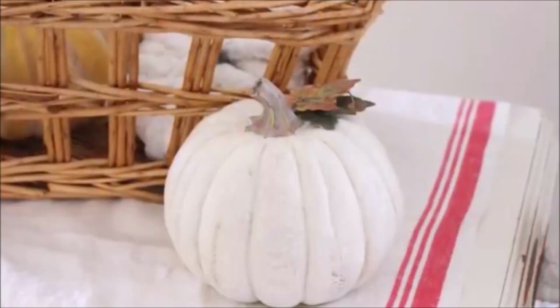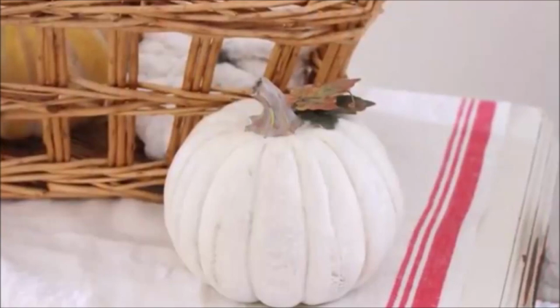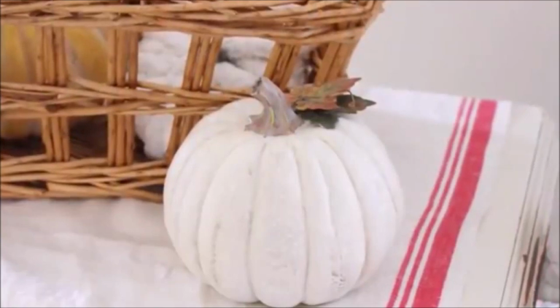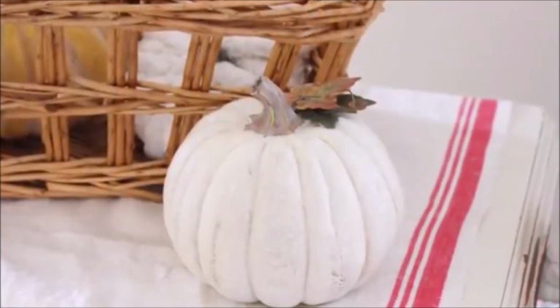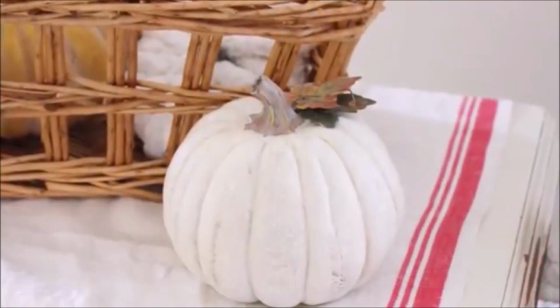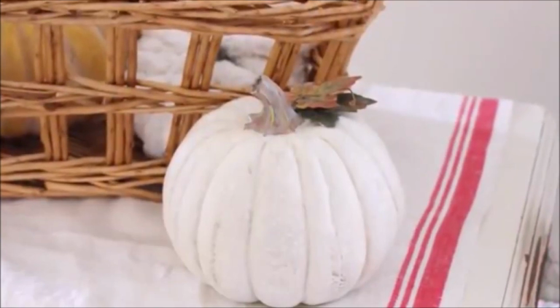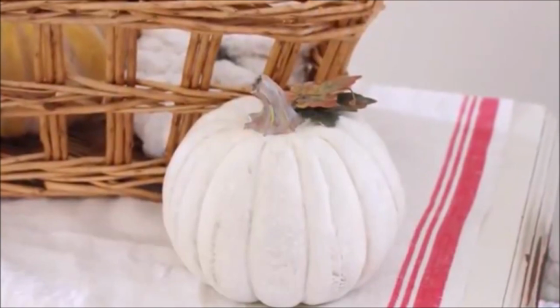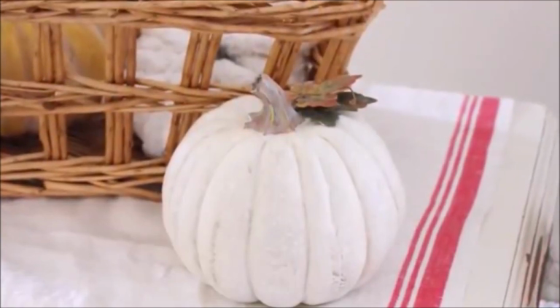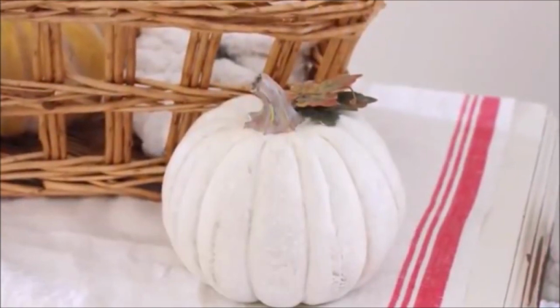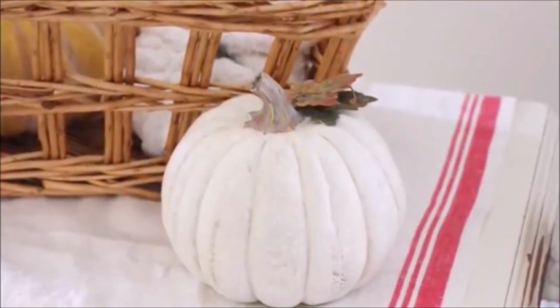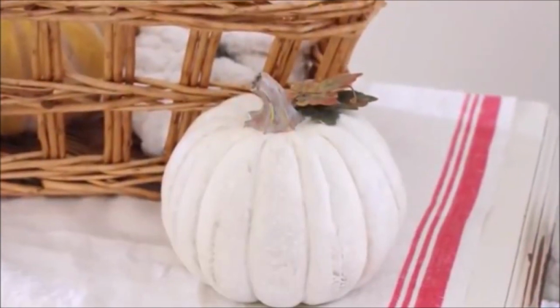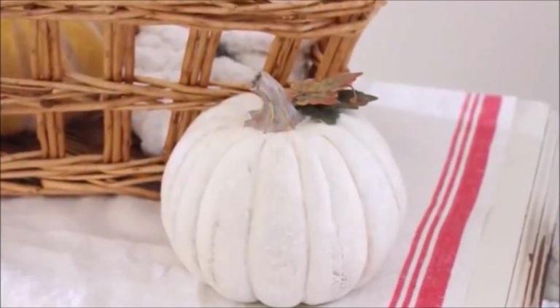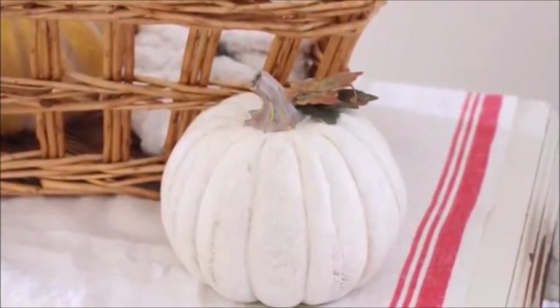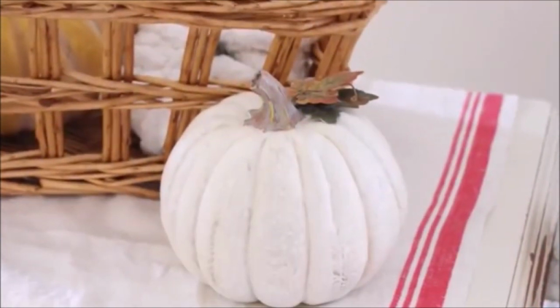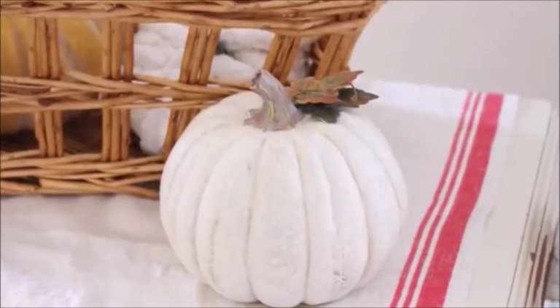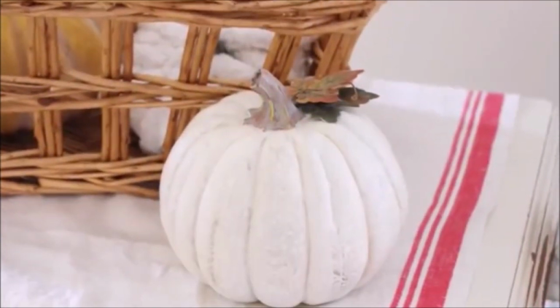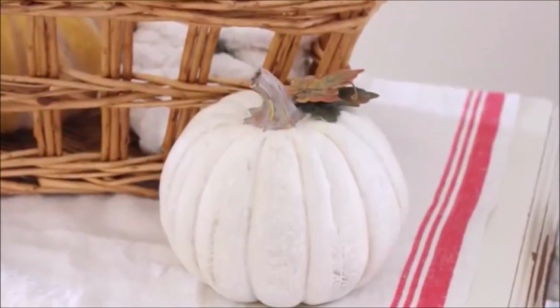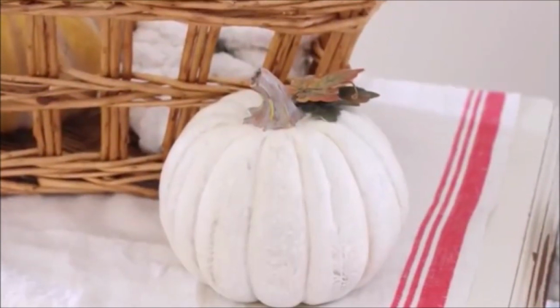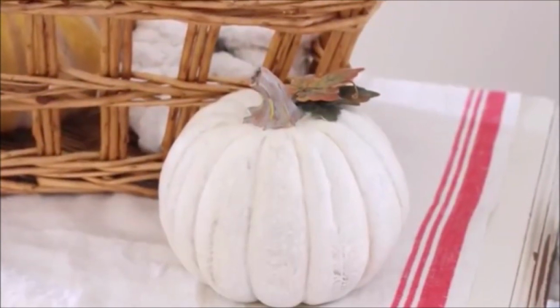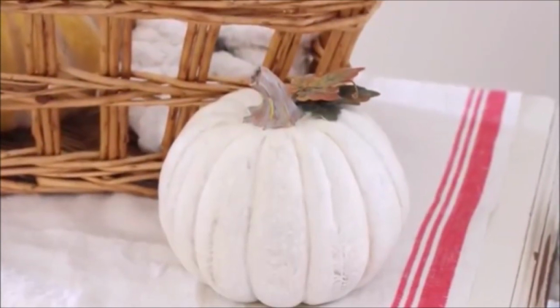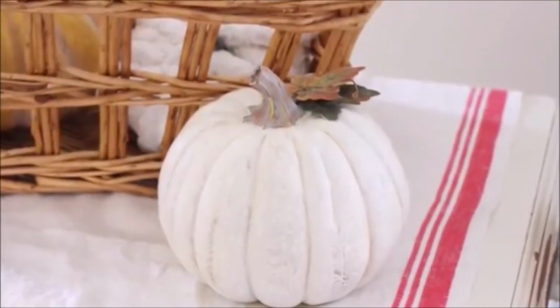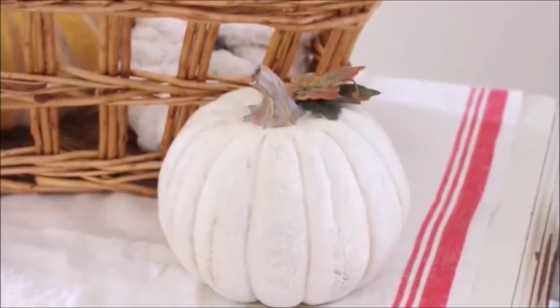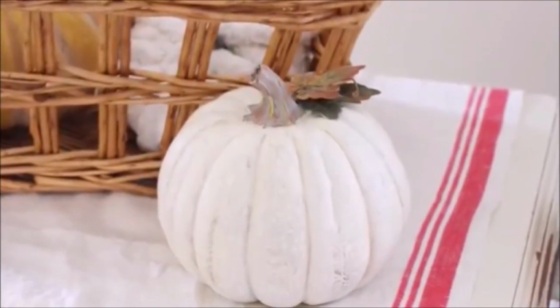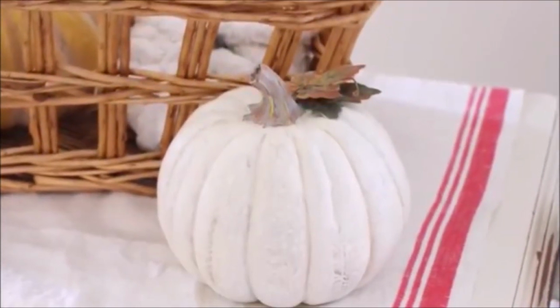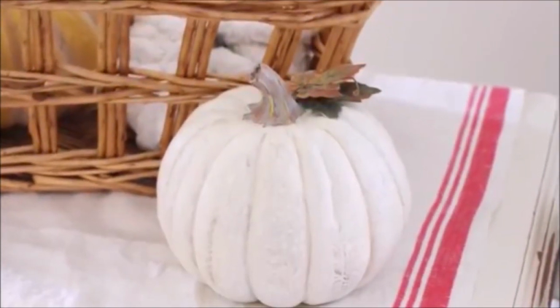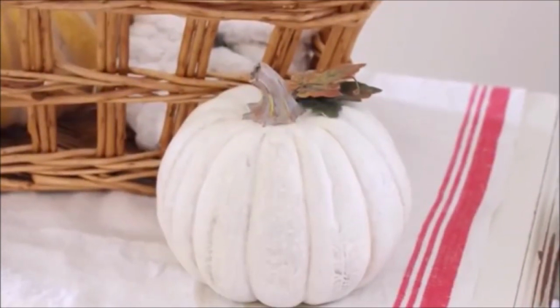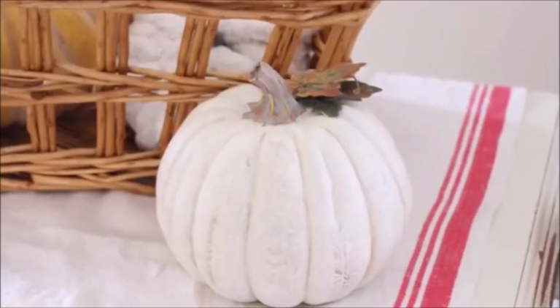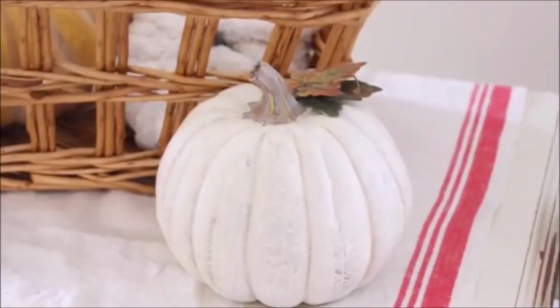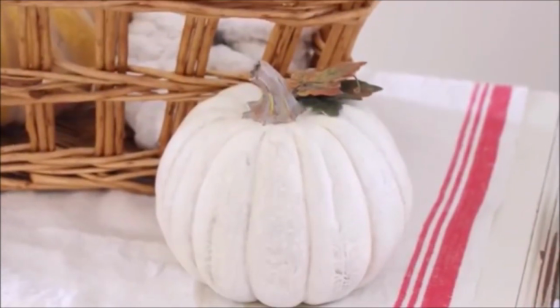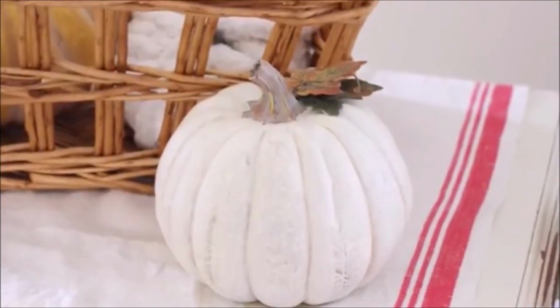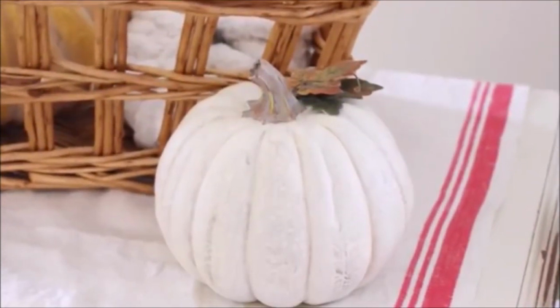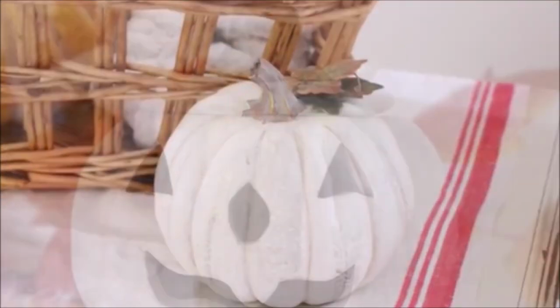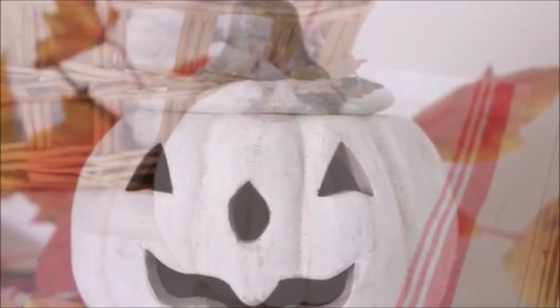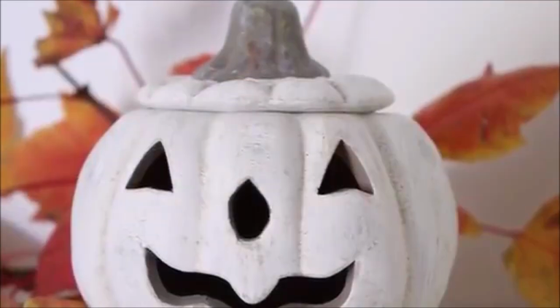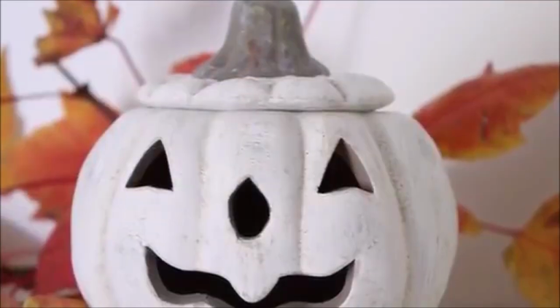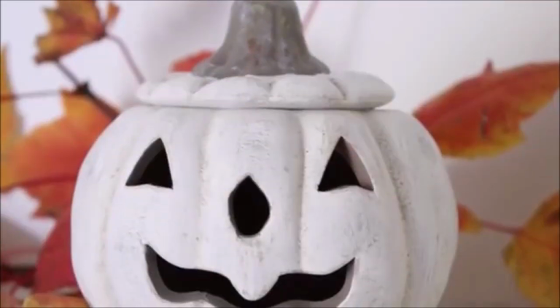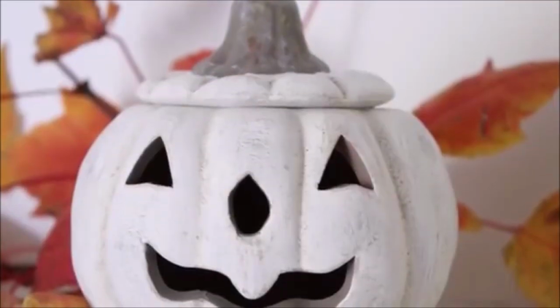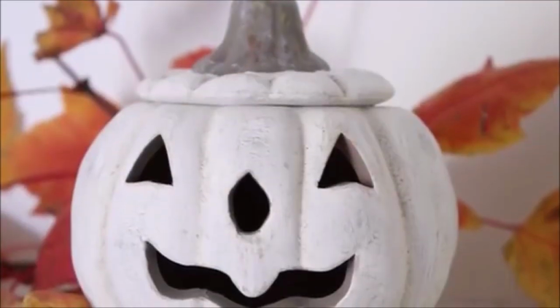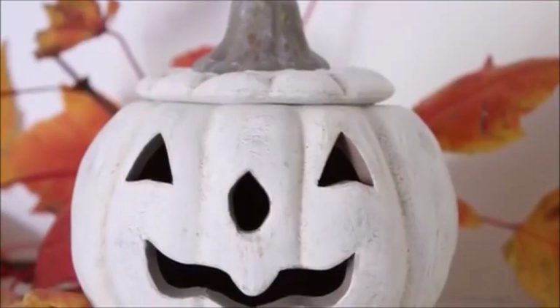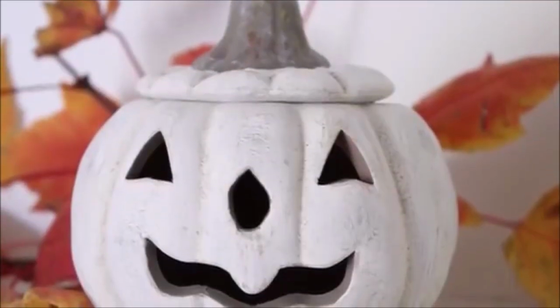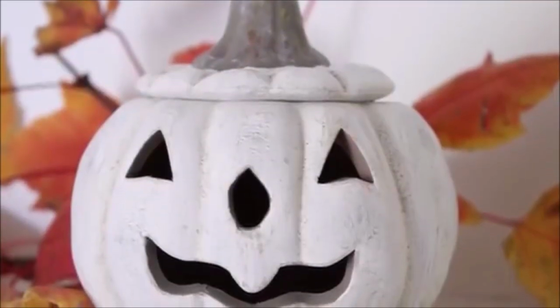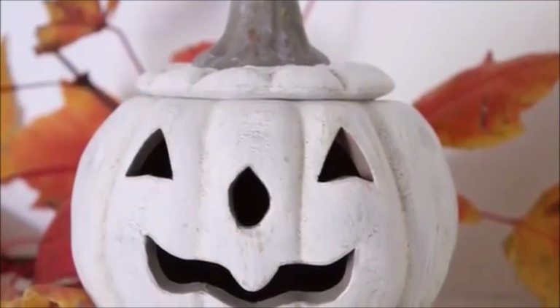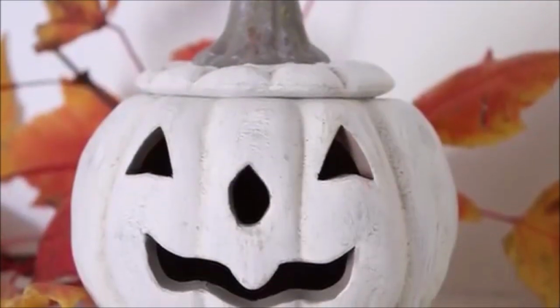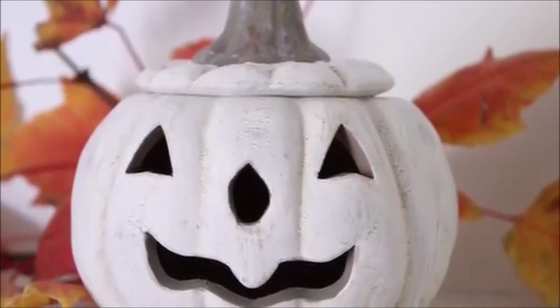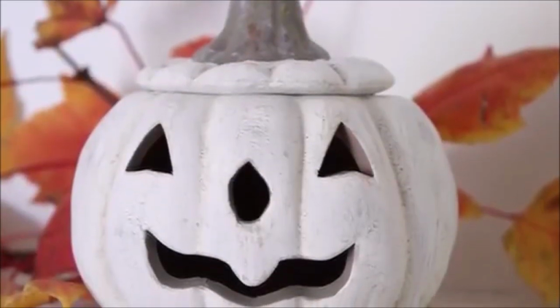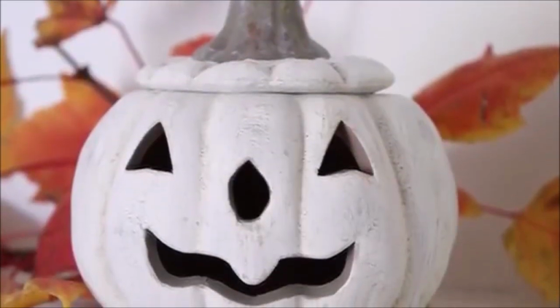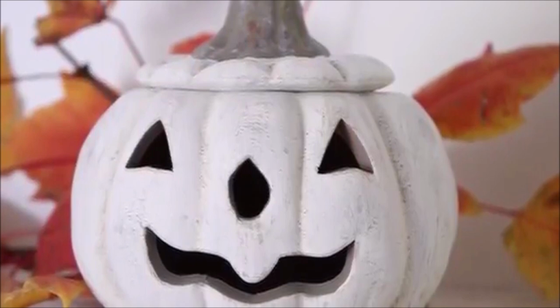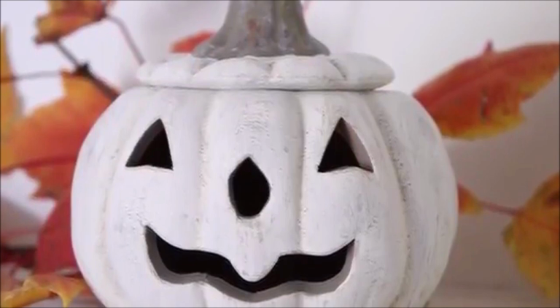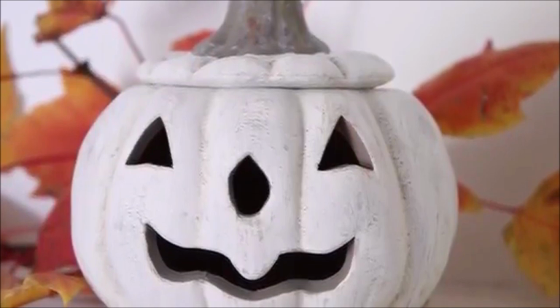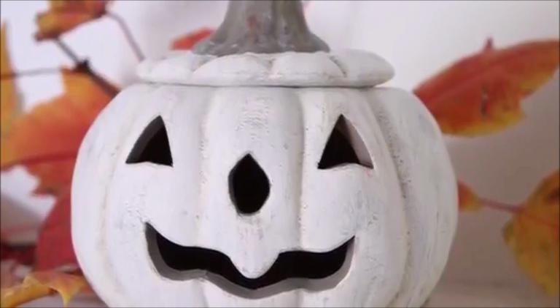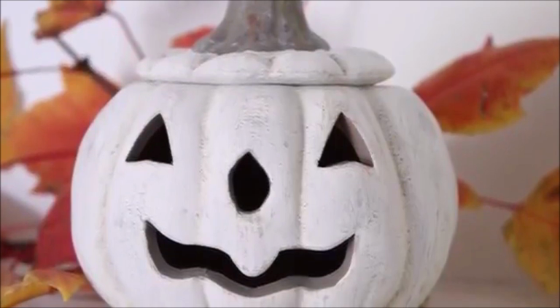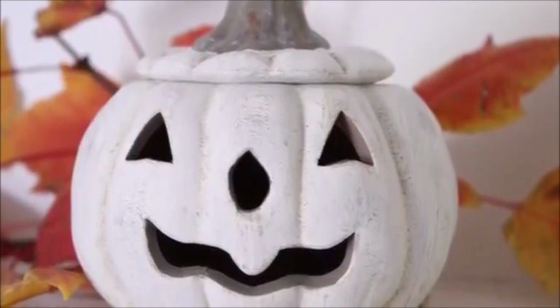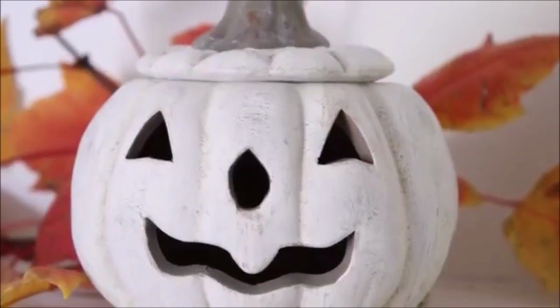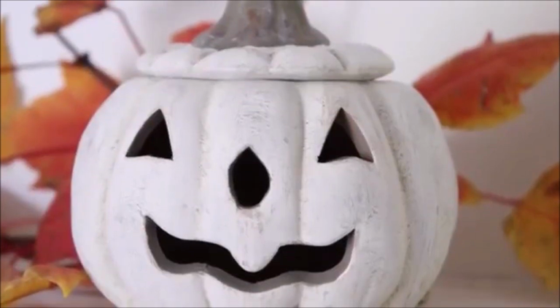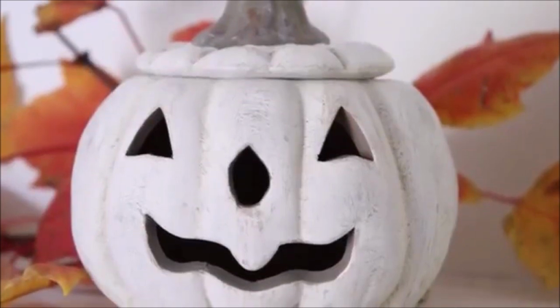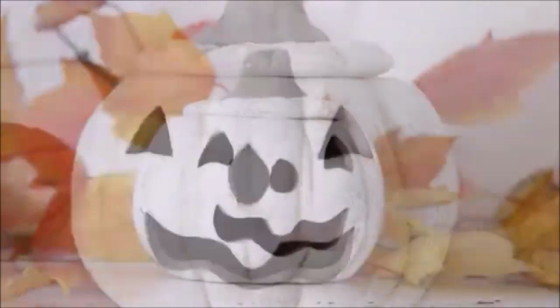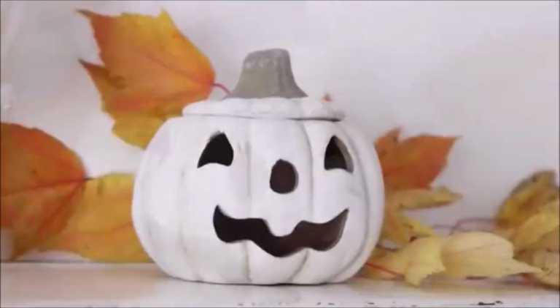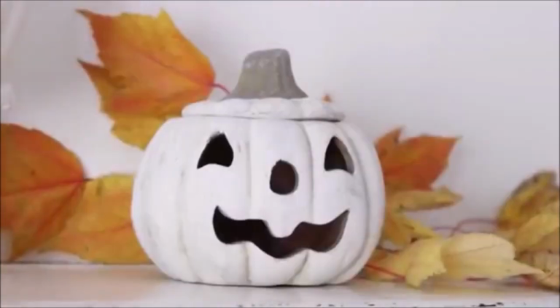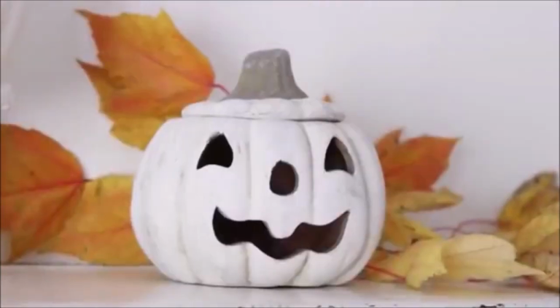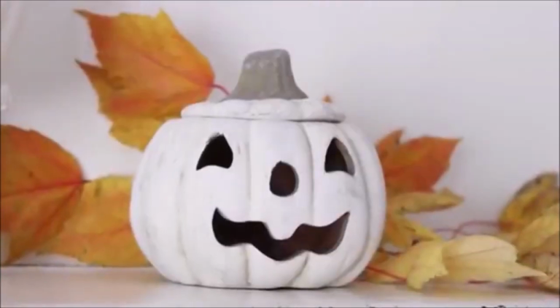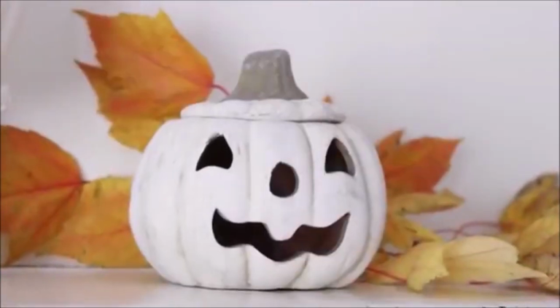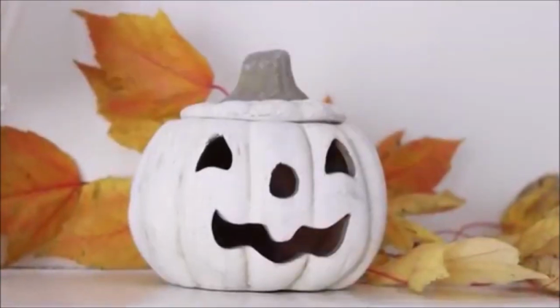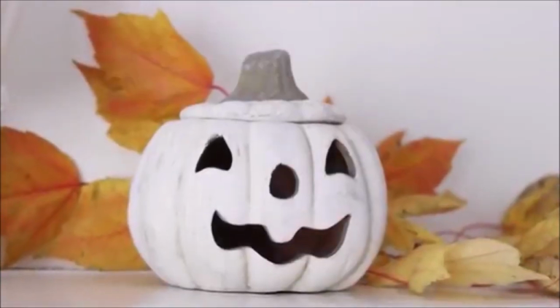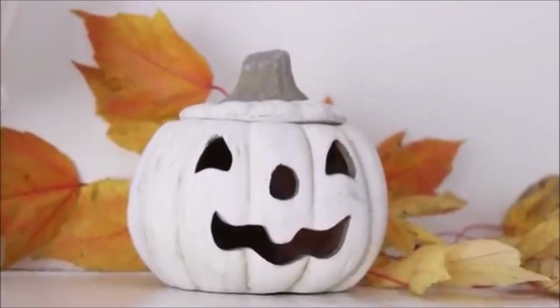Hi everyone, it's Robin and welcome back. Today I'm going to be sharing with you how I give thrifted pumpkins a makeover to fit better into my home decor.